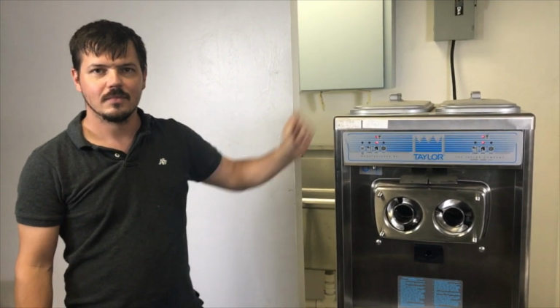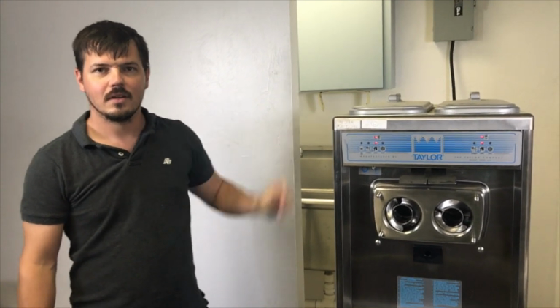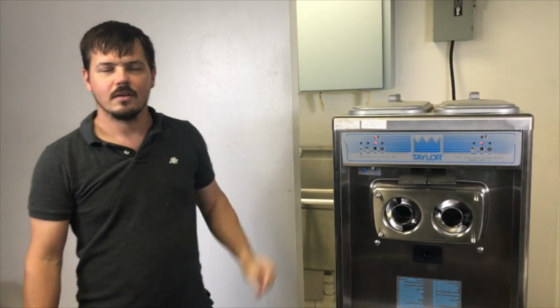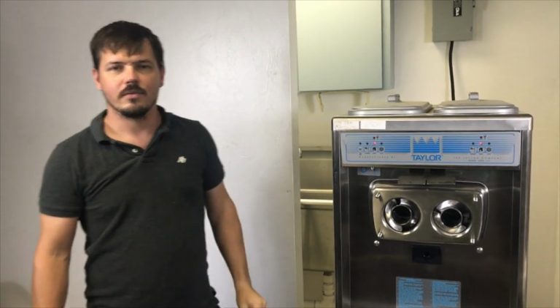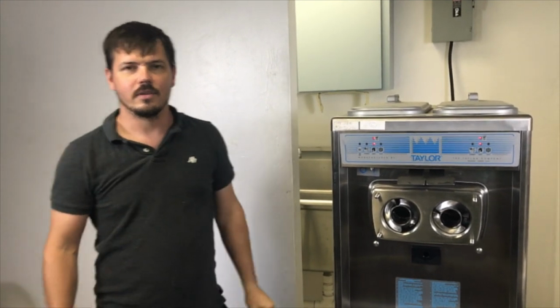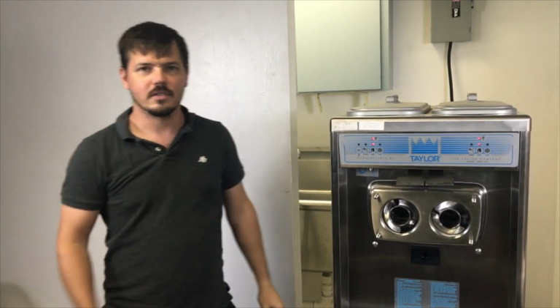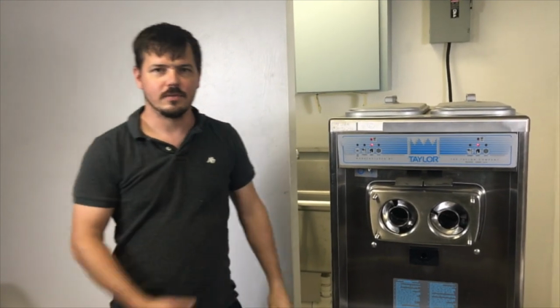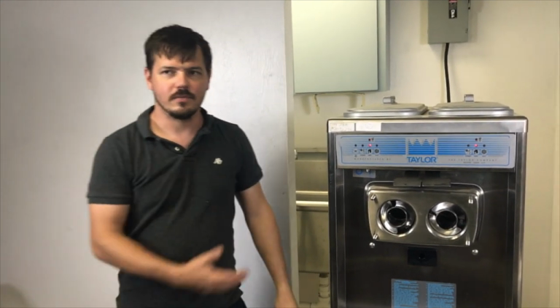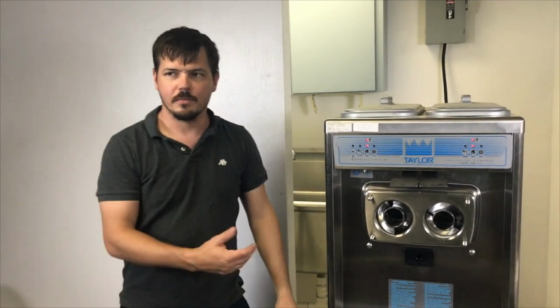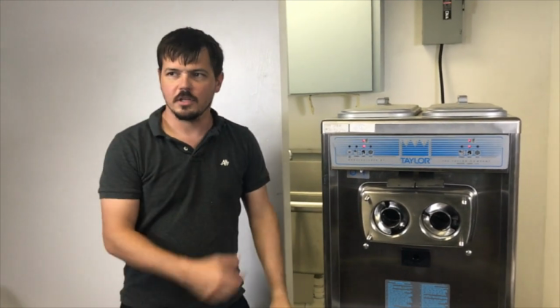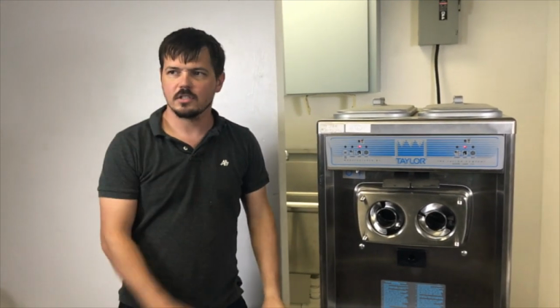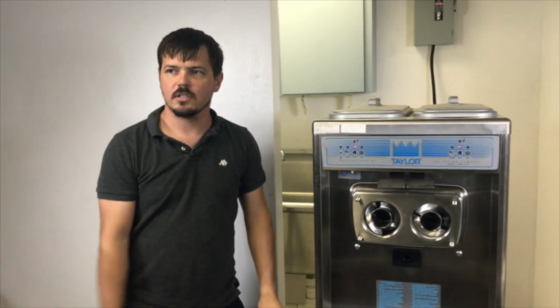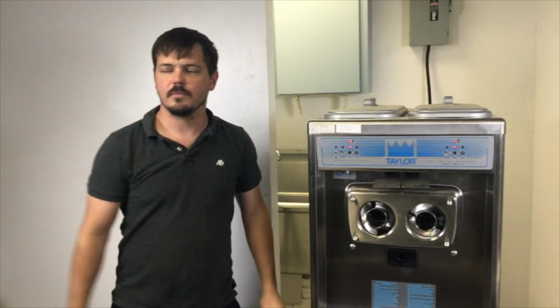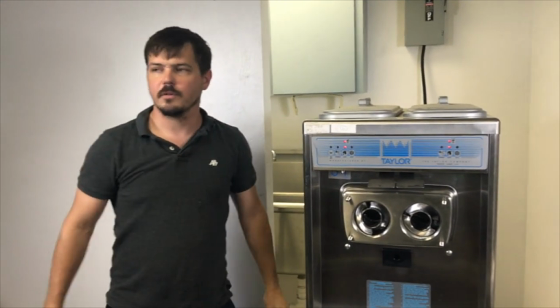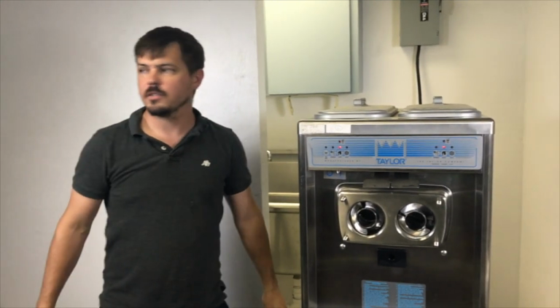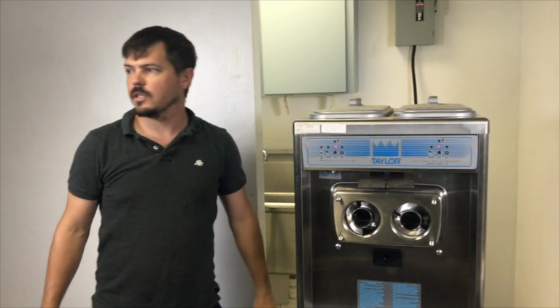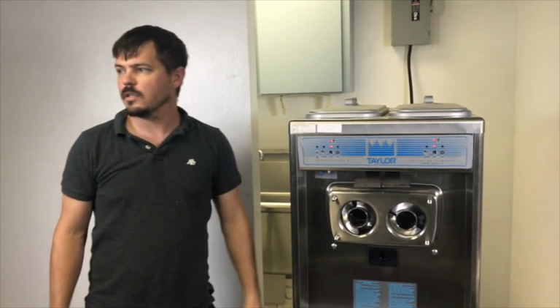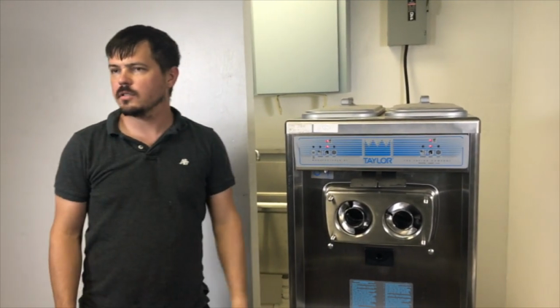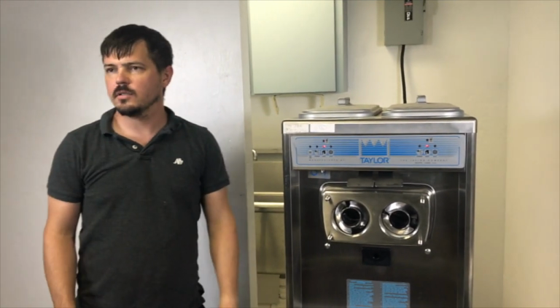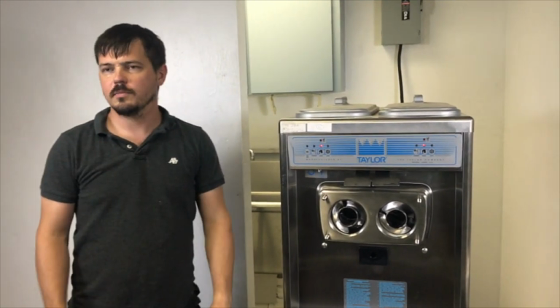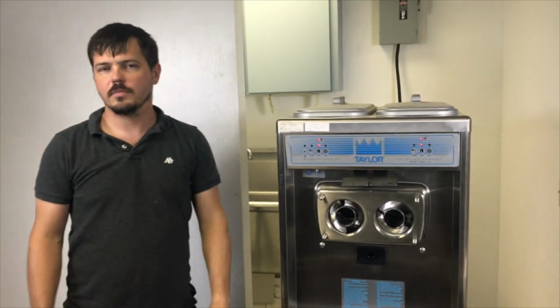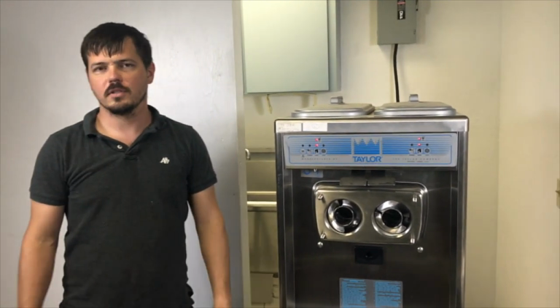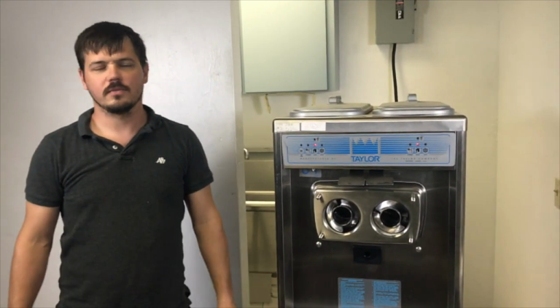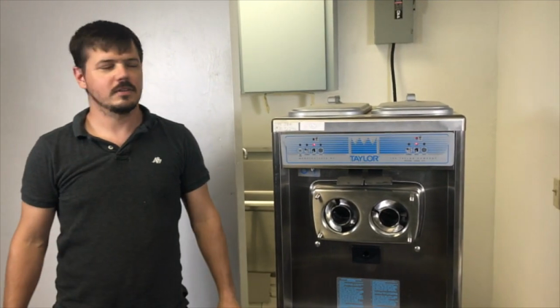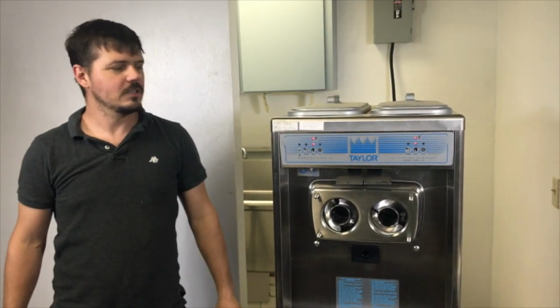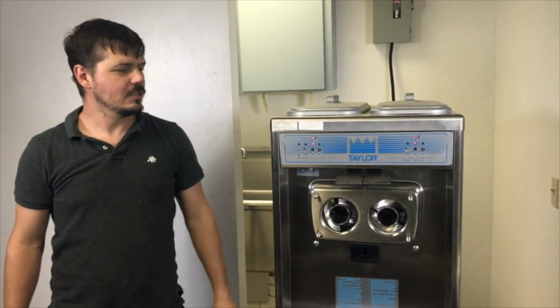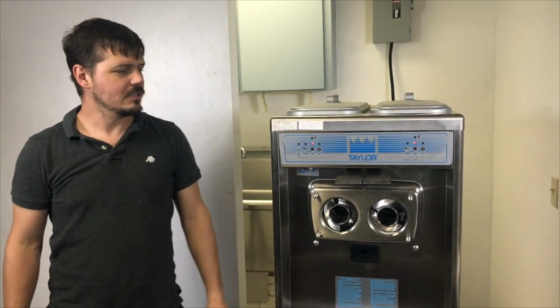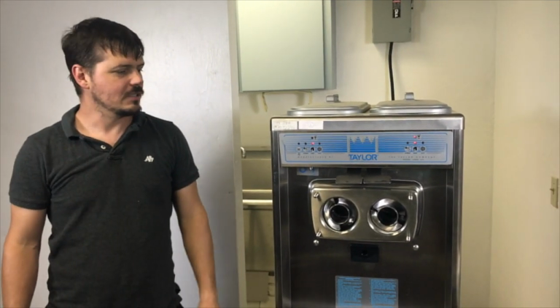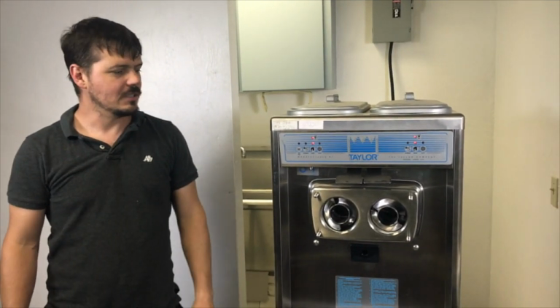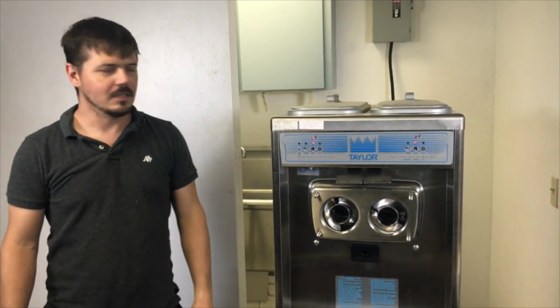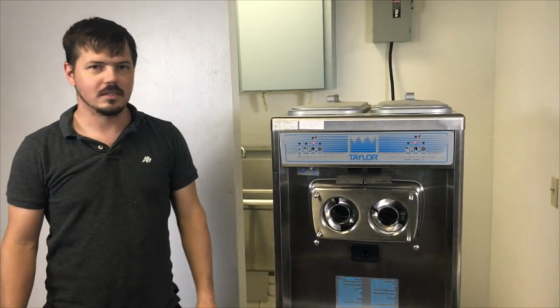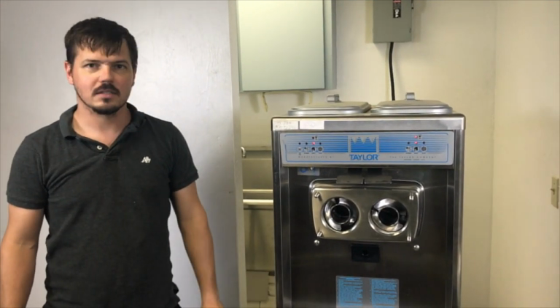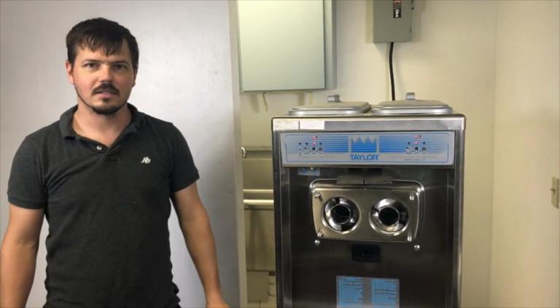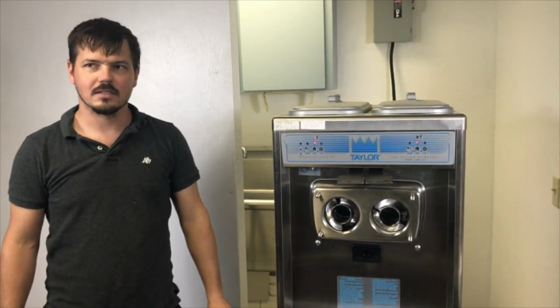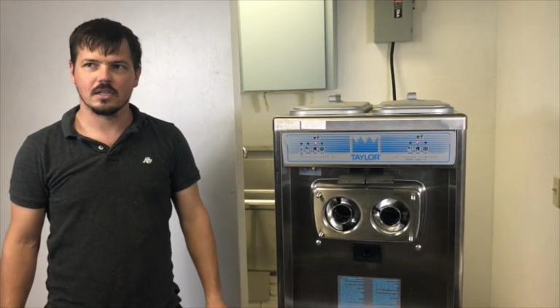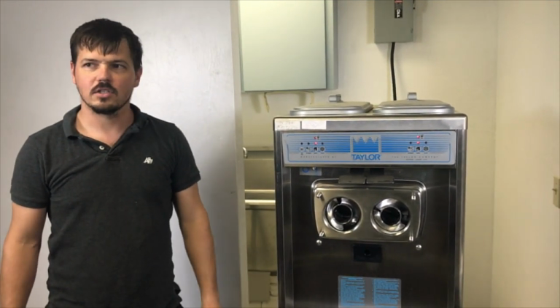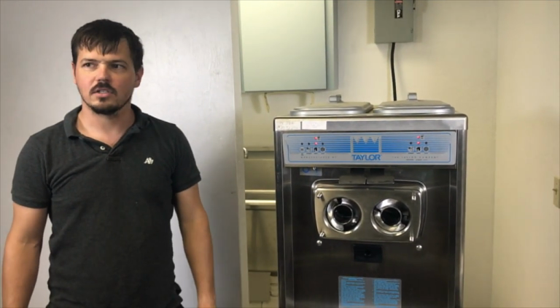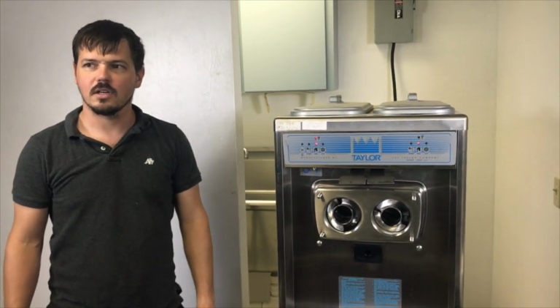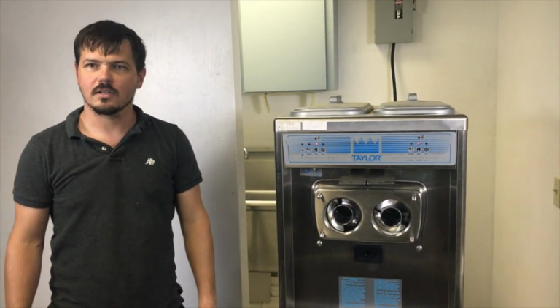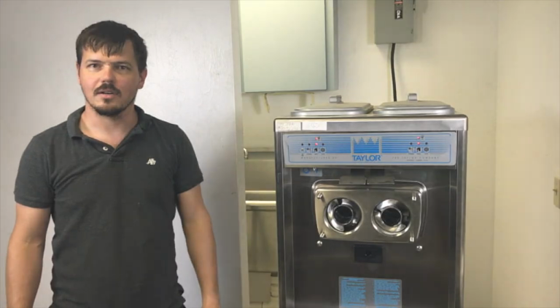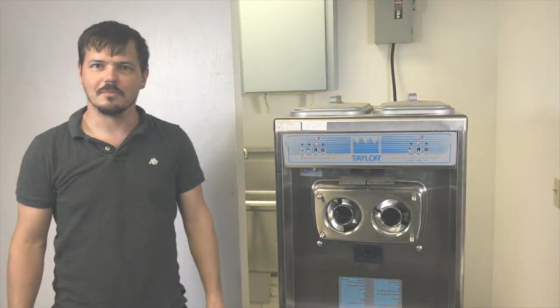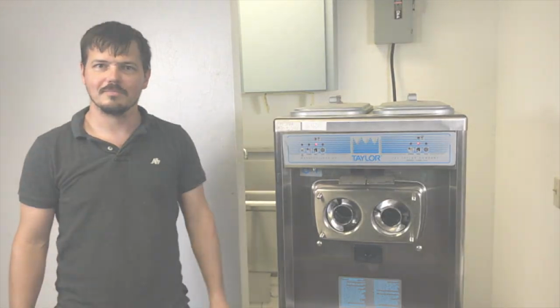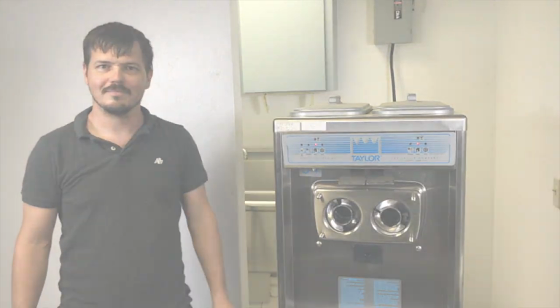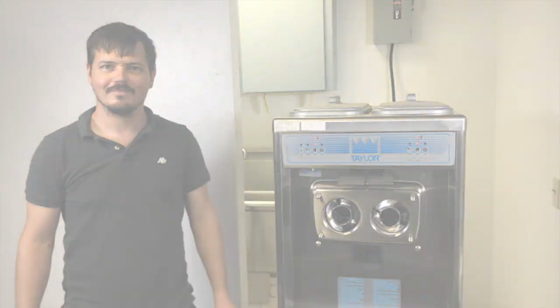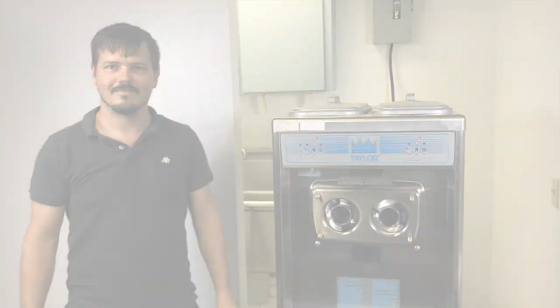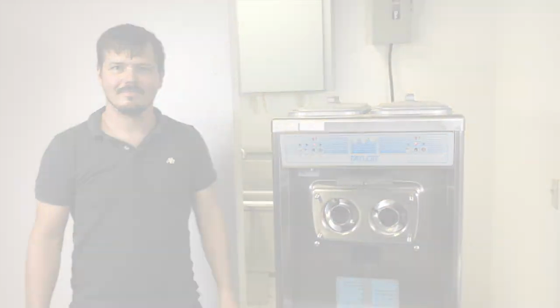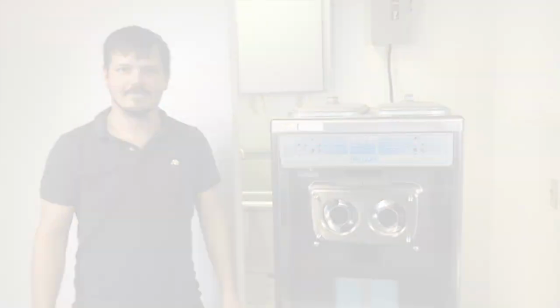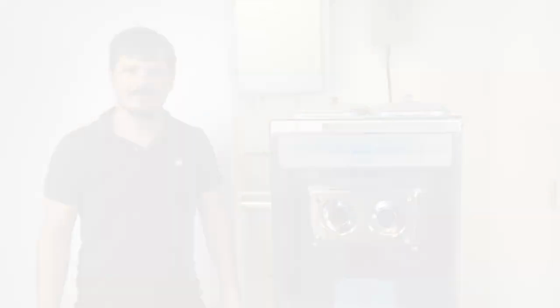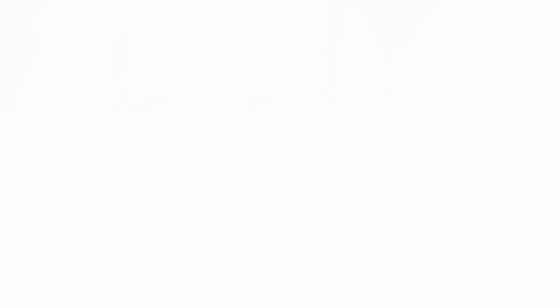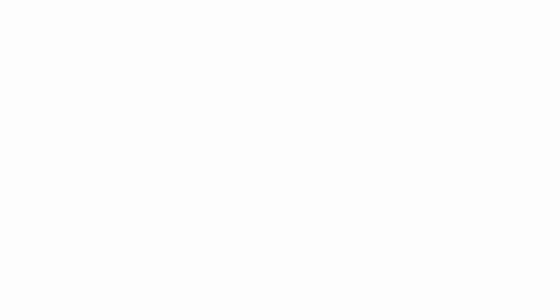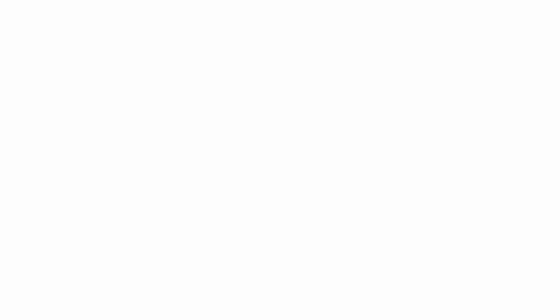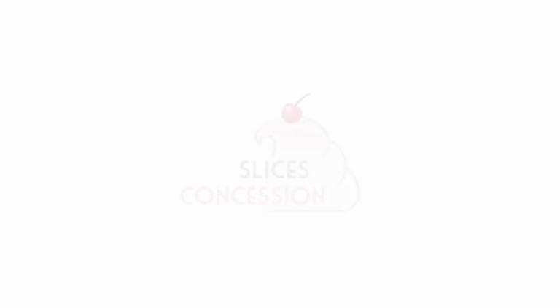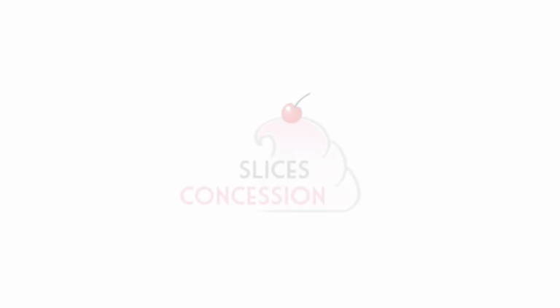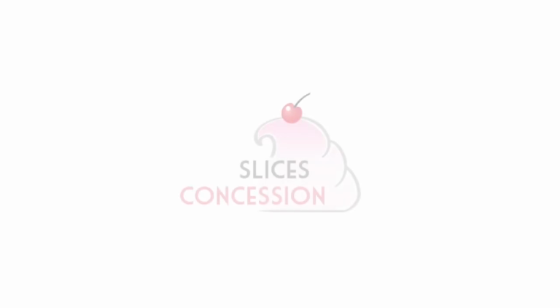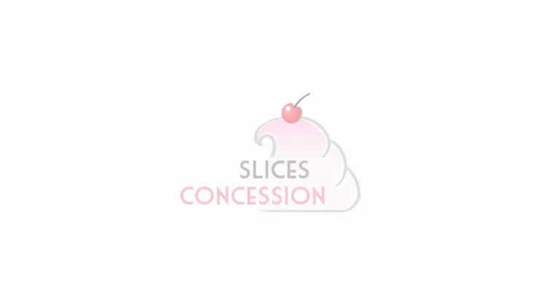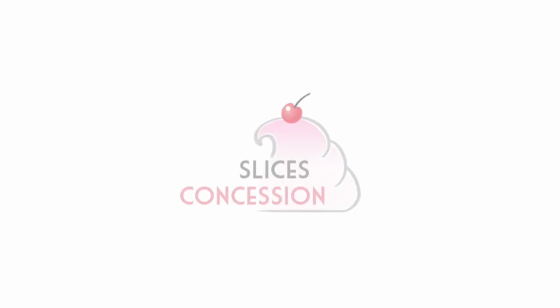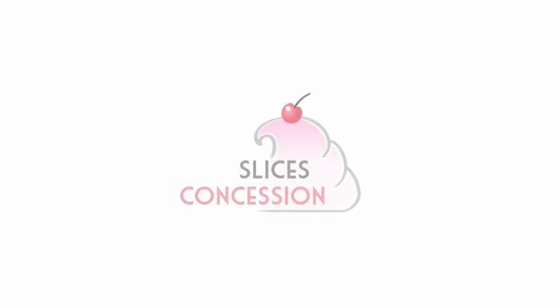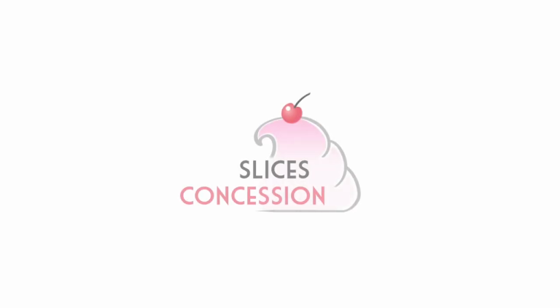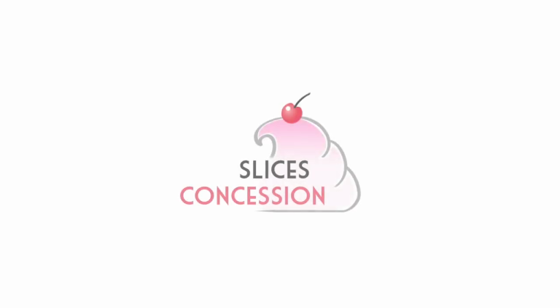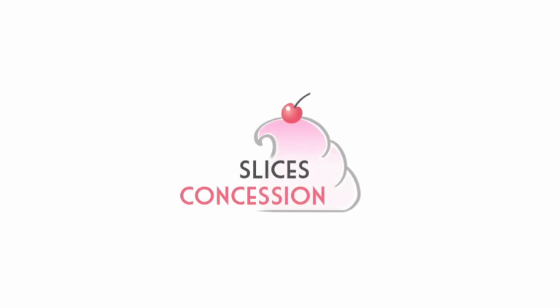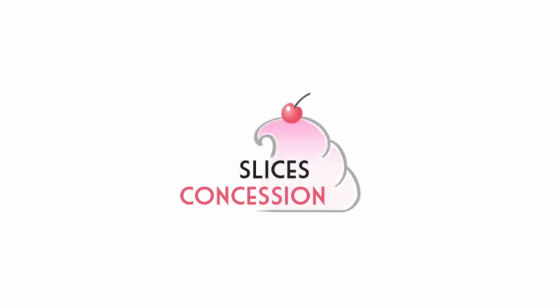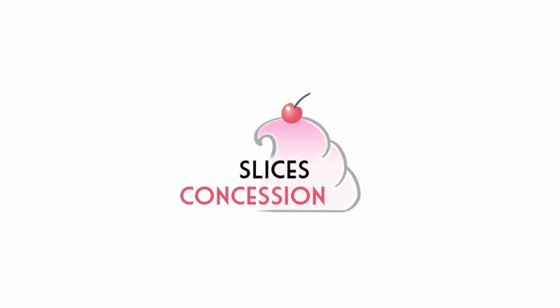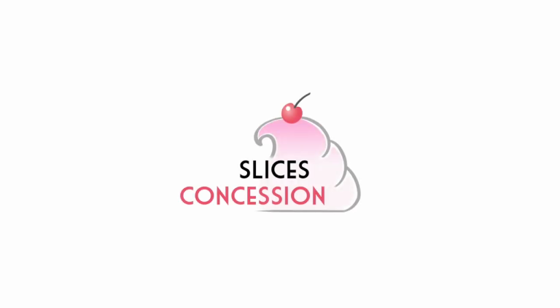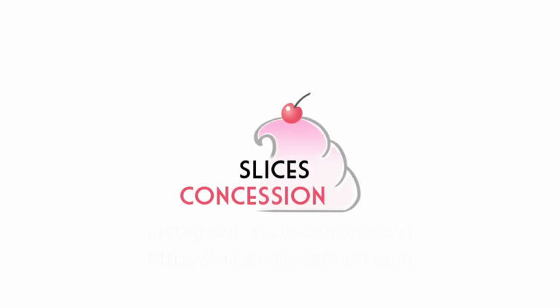For this information and much more, please visit us at slicesconcession.com. Thank you.